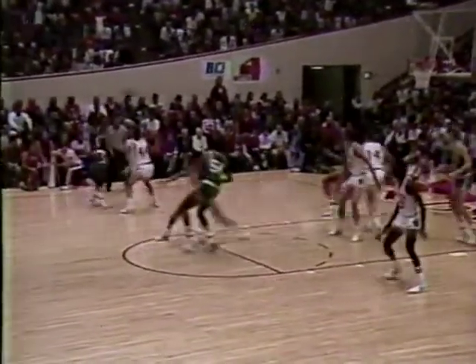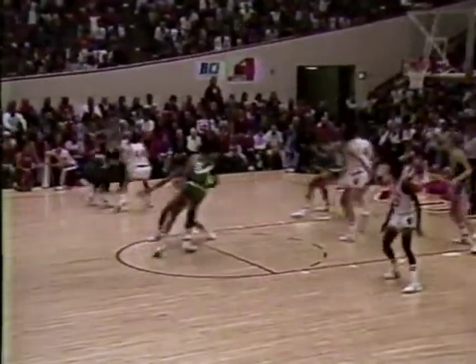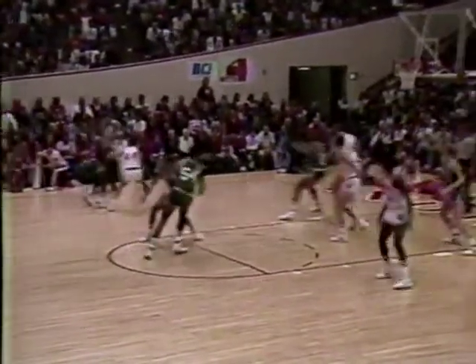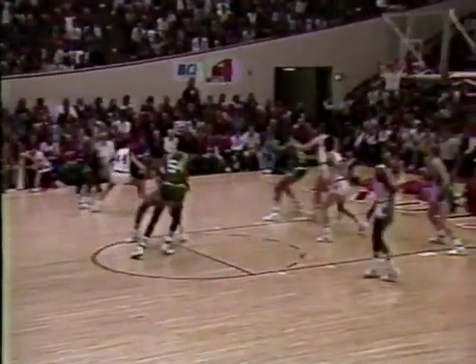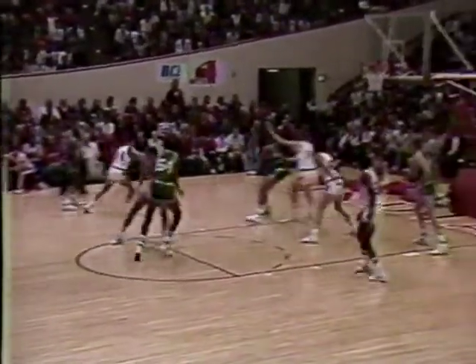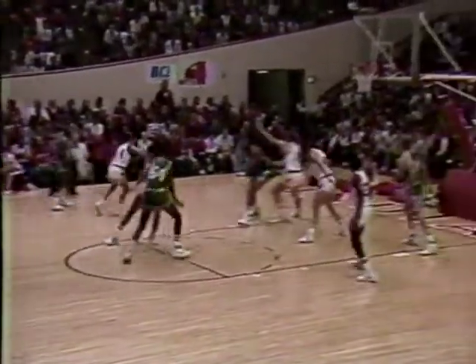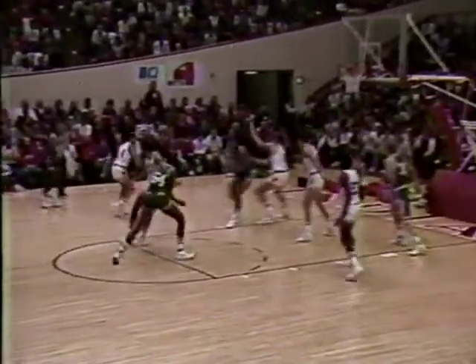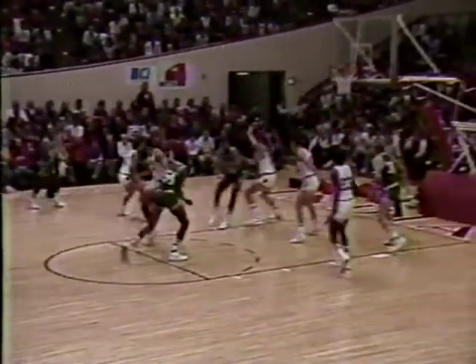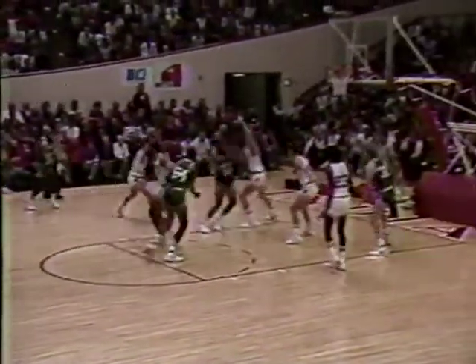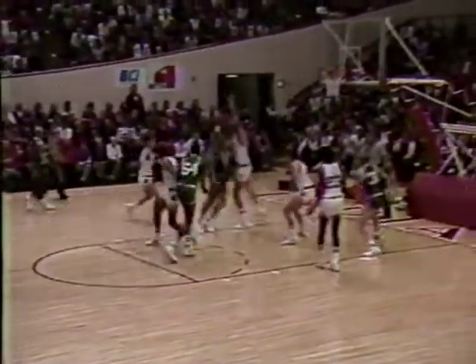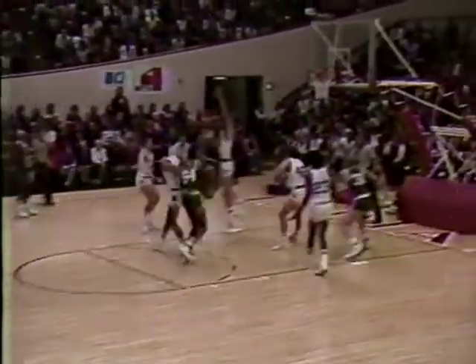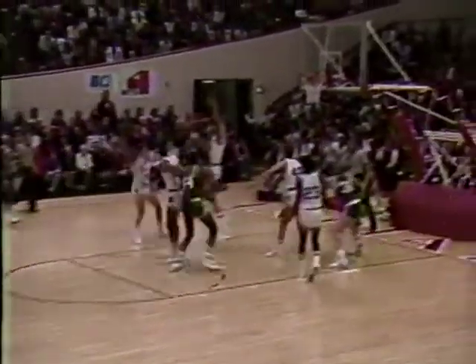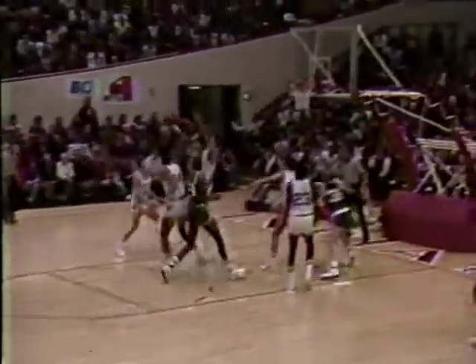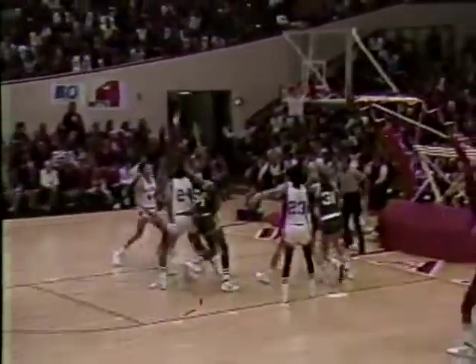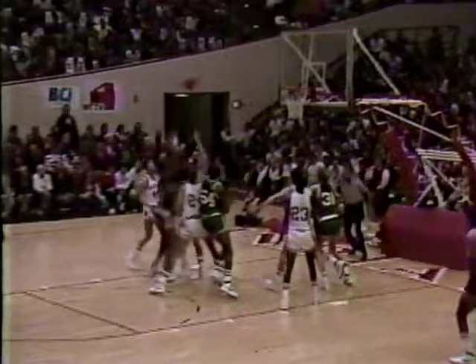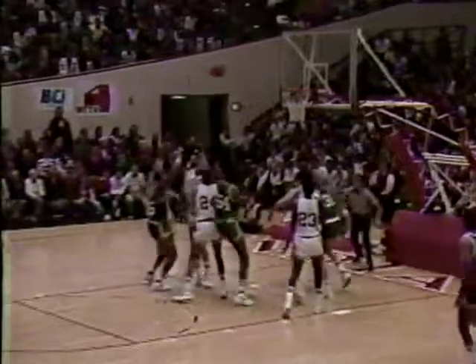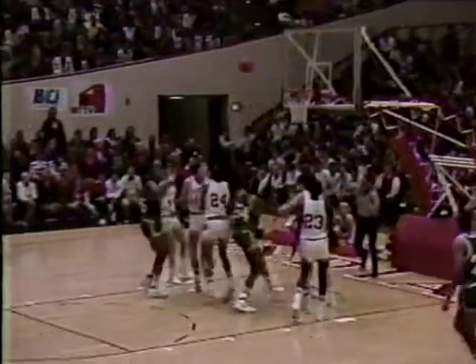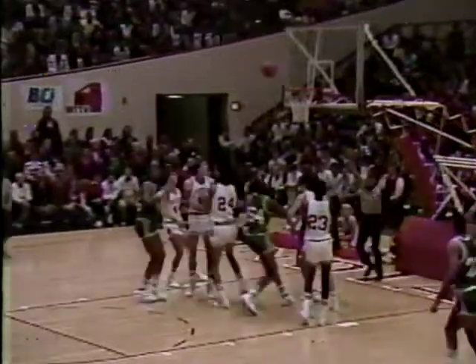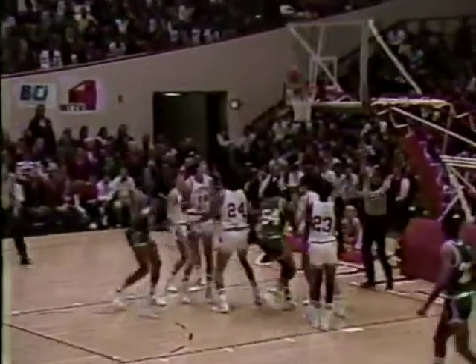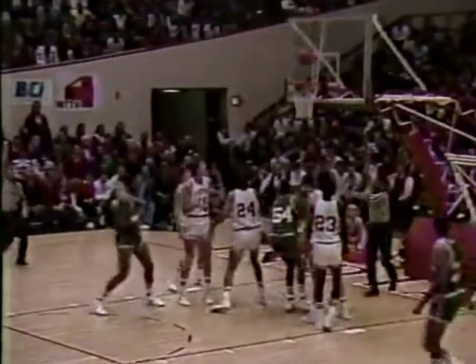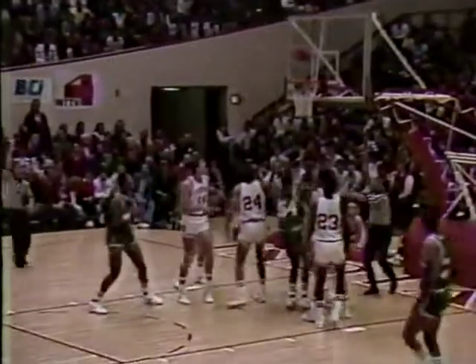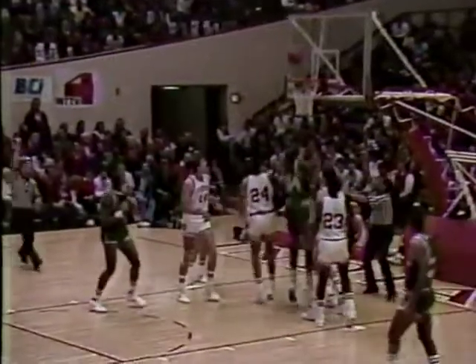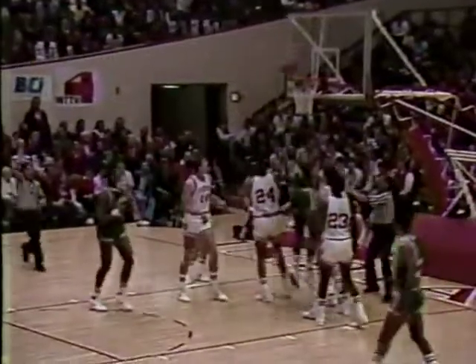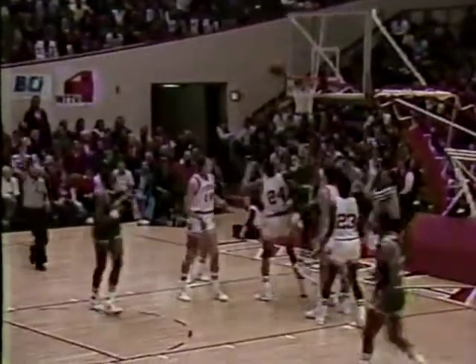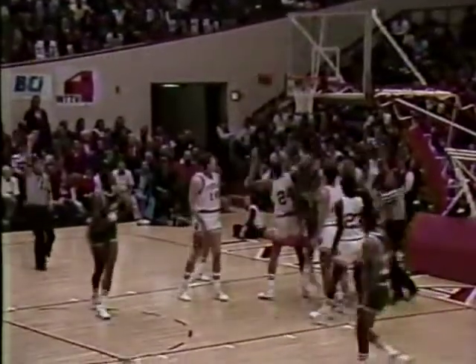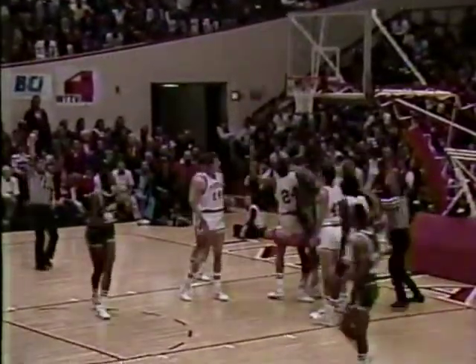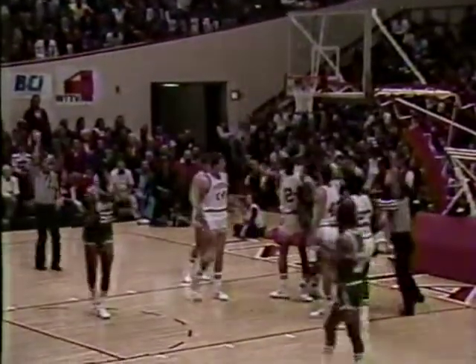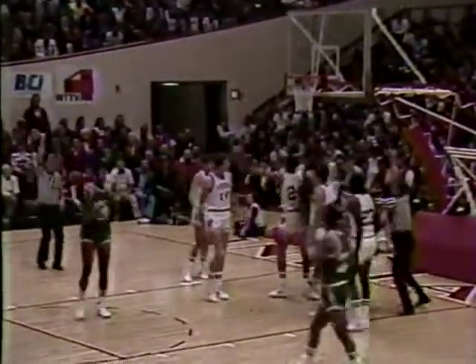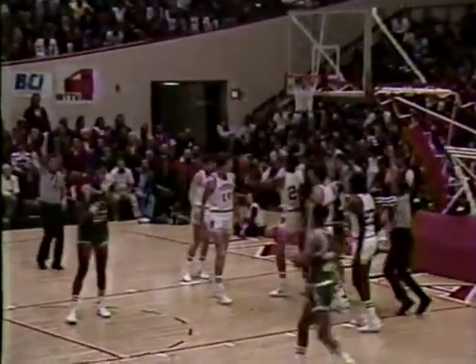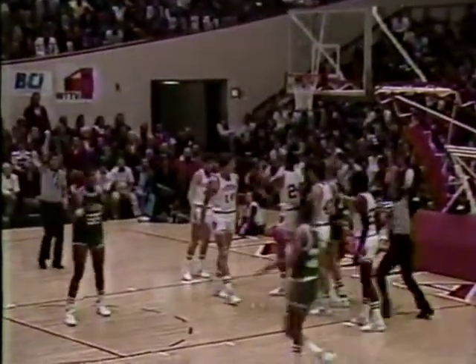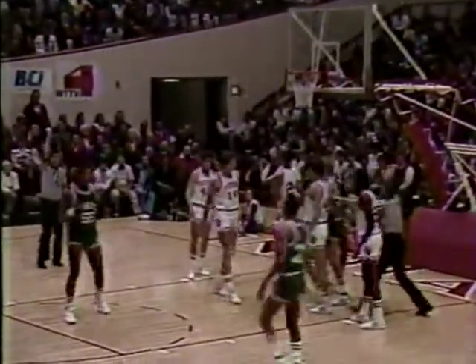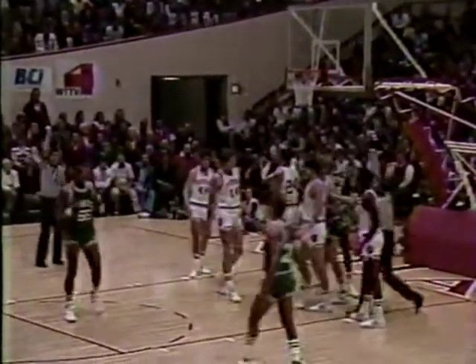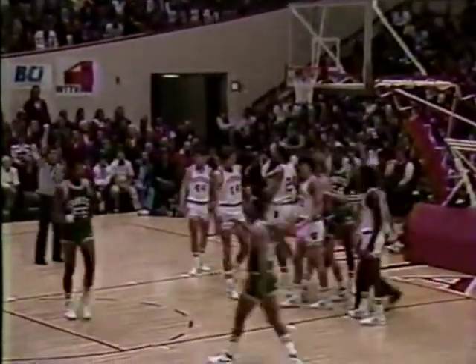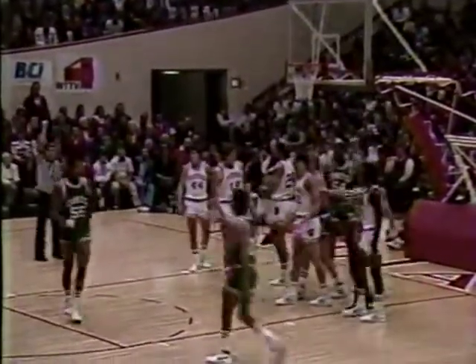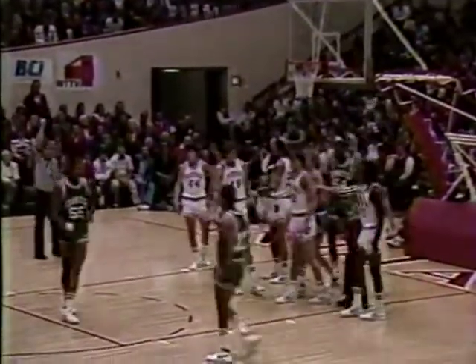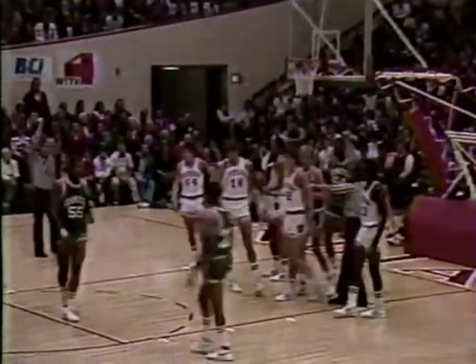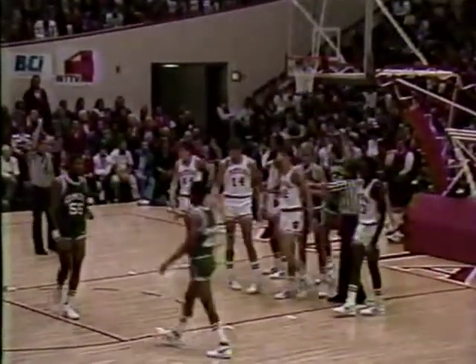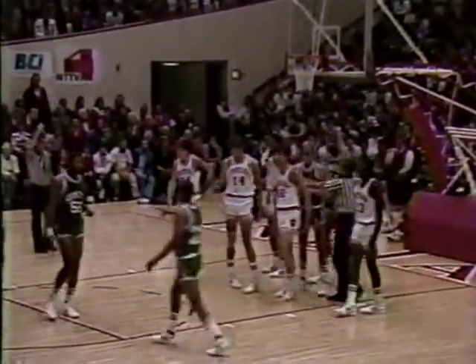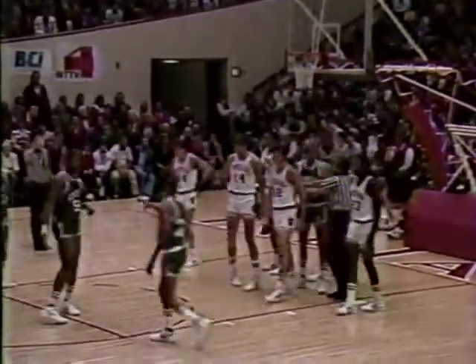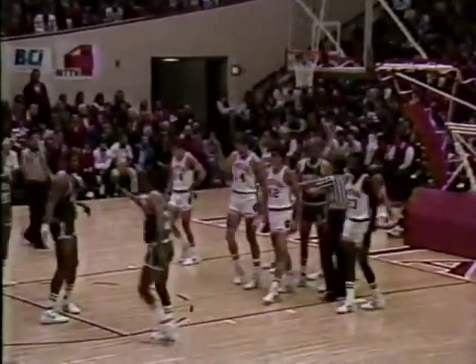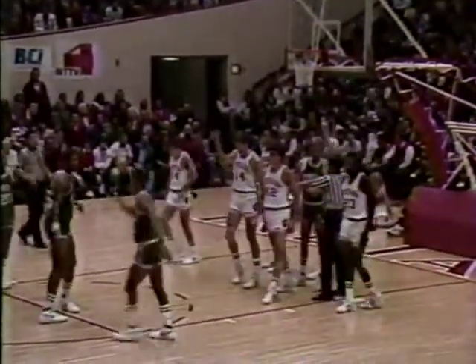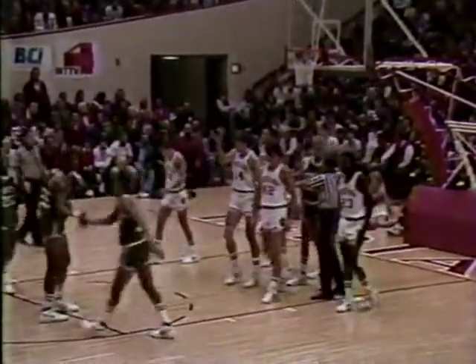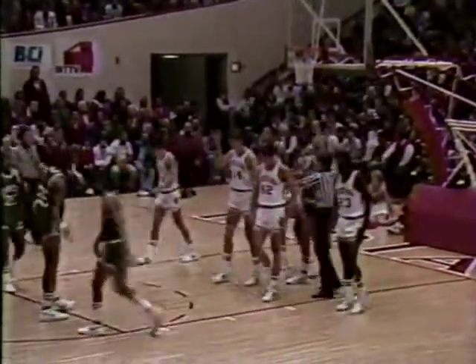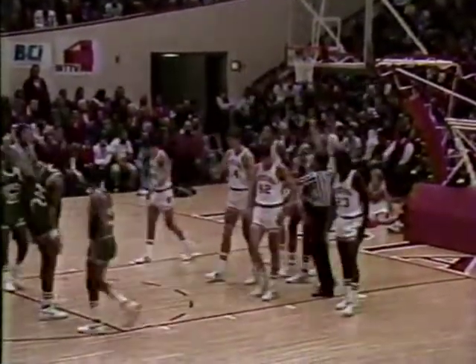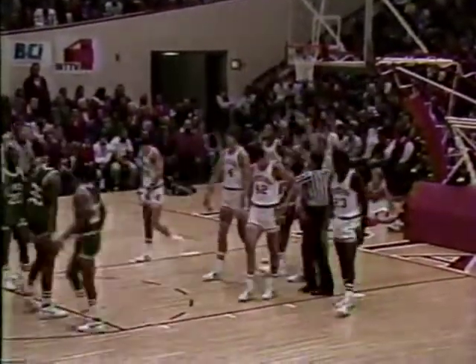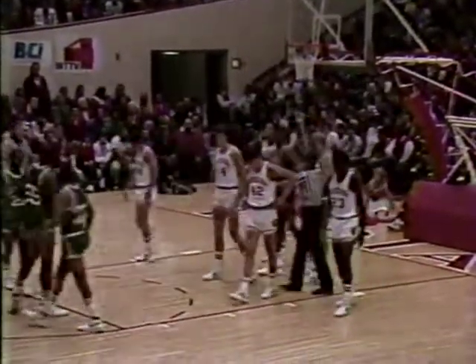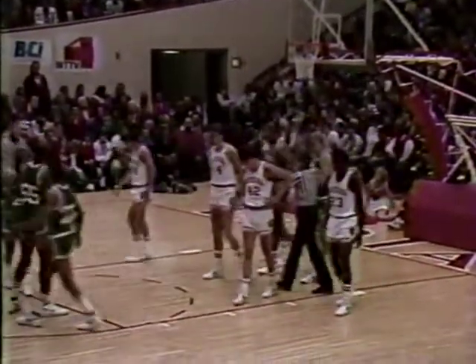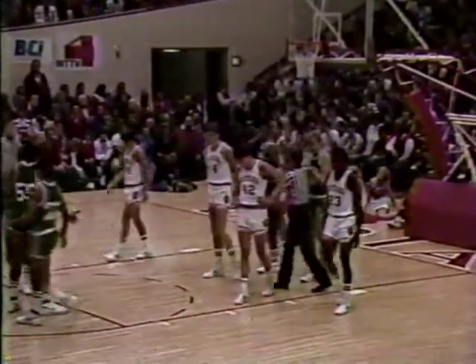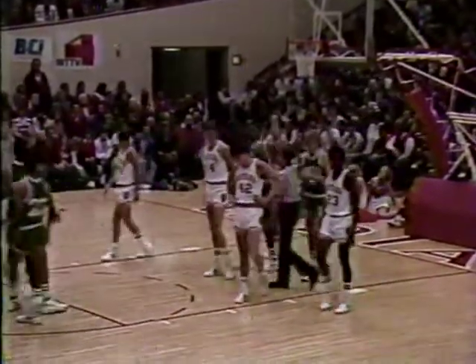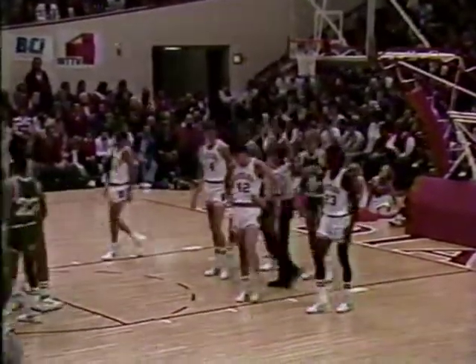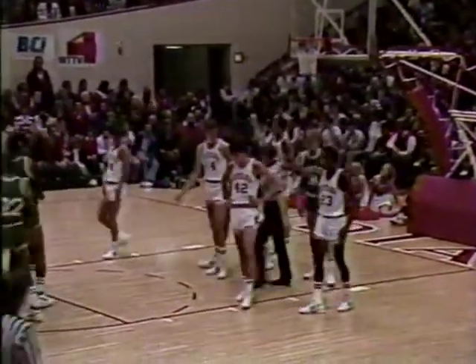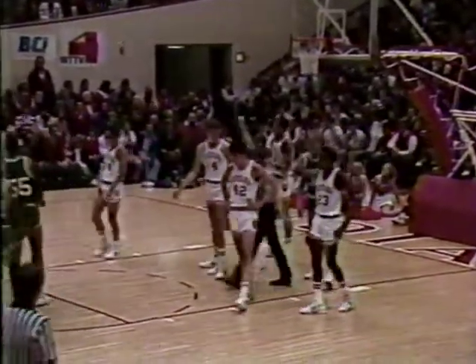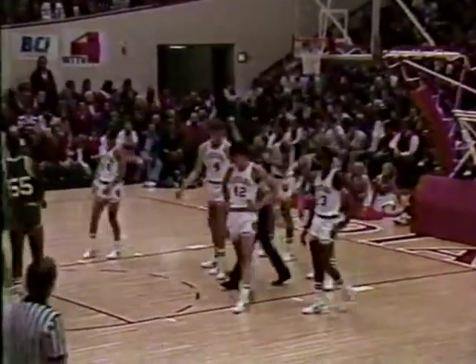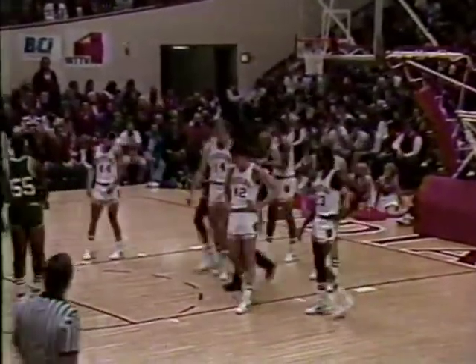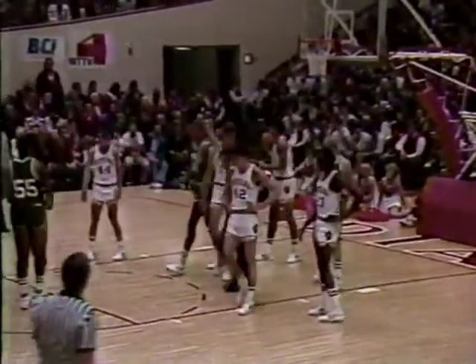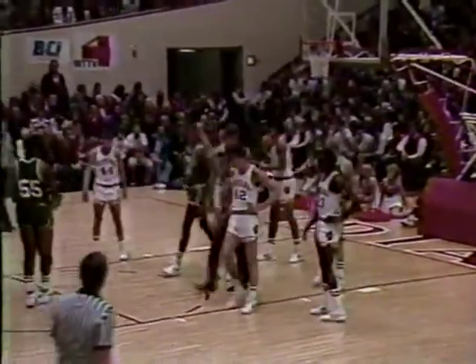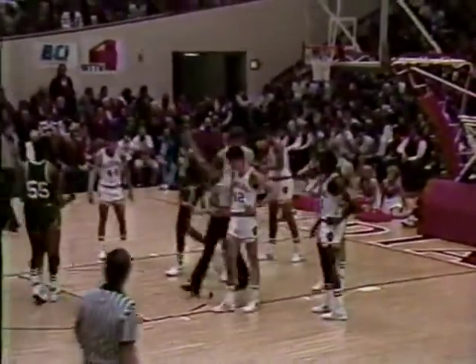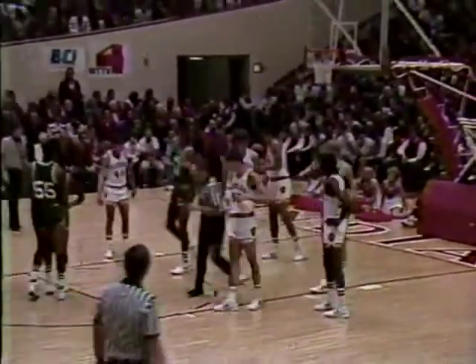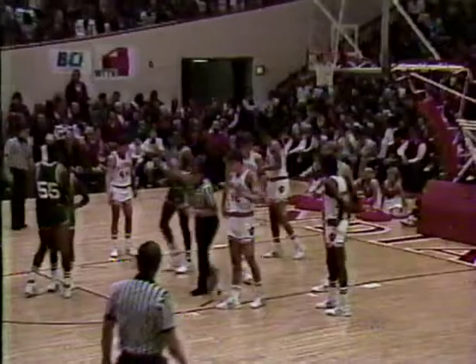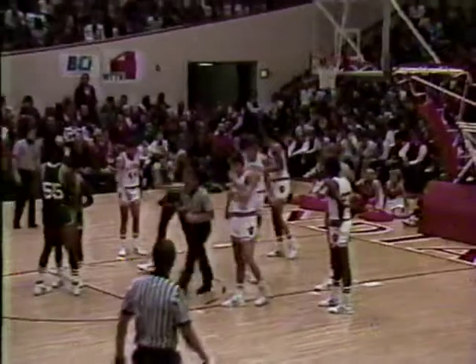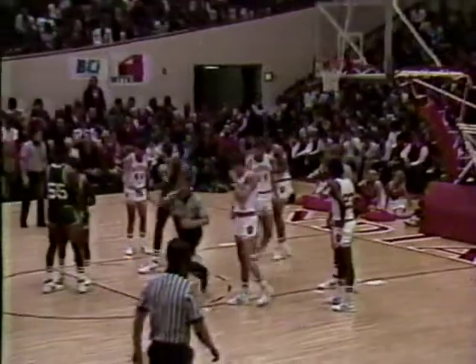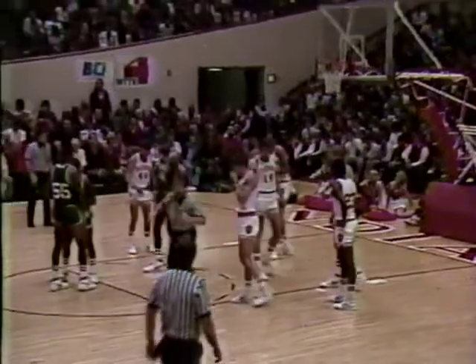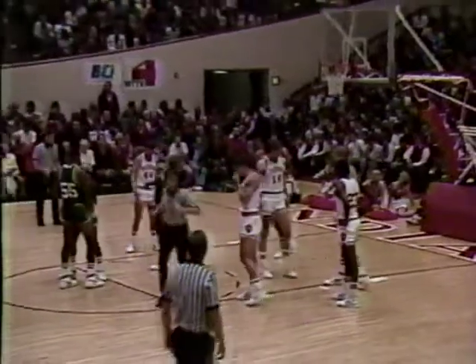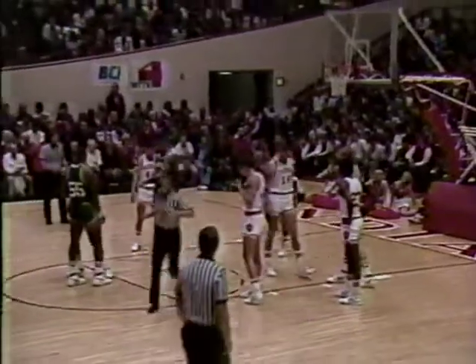Four freshmen and a sophomore in that lineup. There is a lean-in and a foul — Pelkowski is guilty of his second personal.